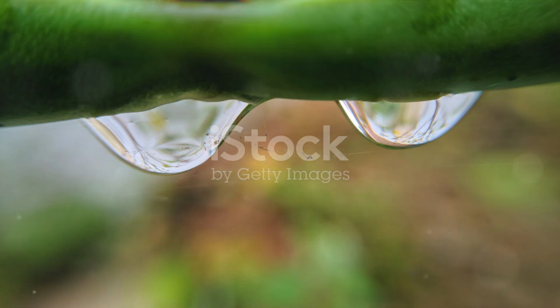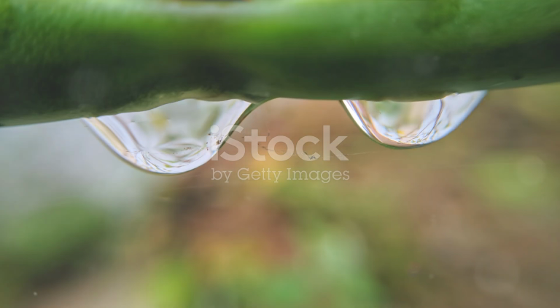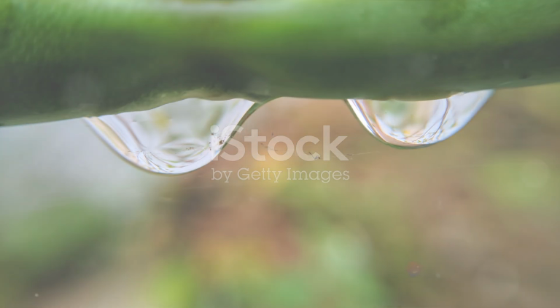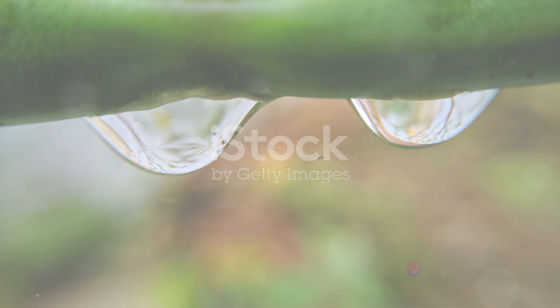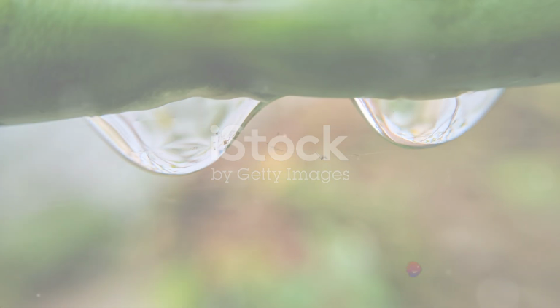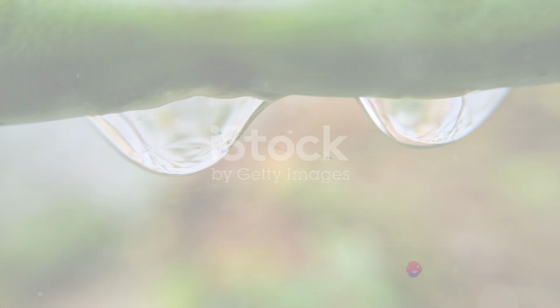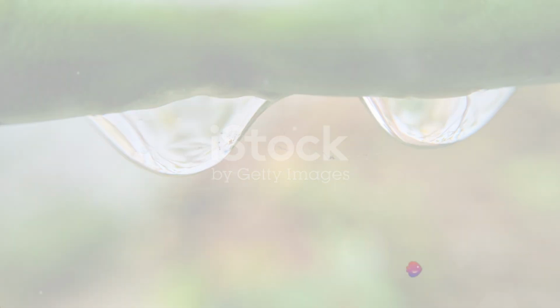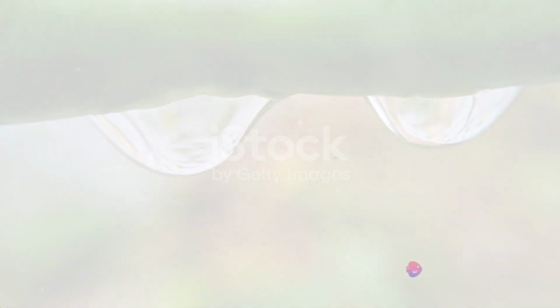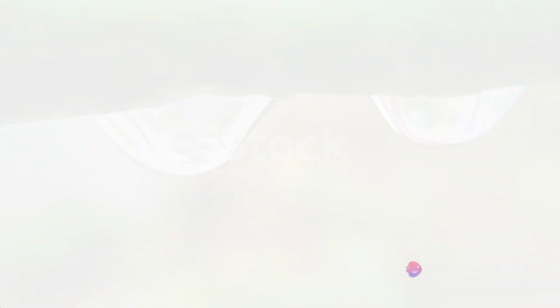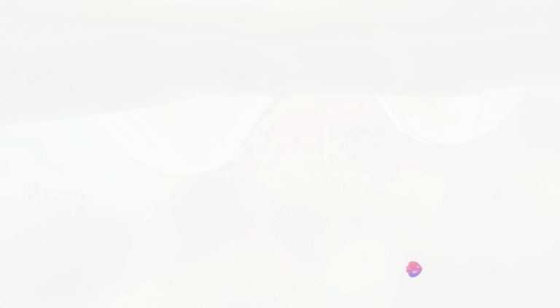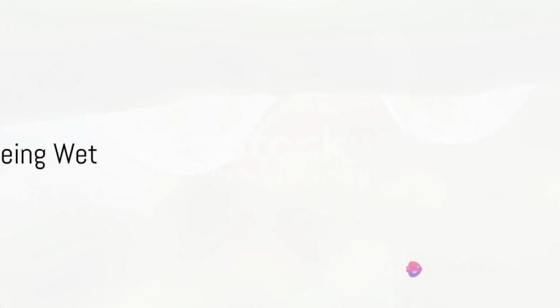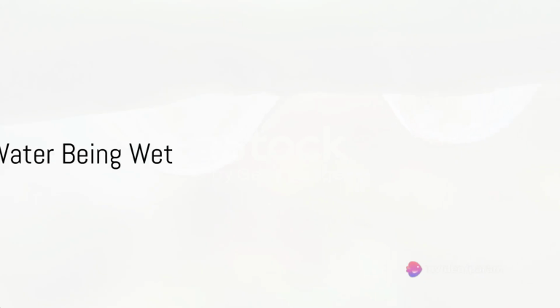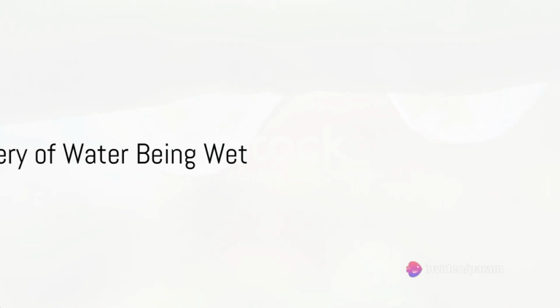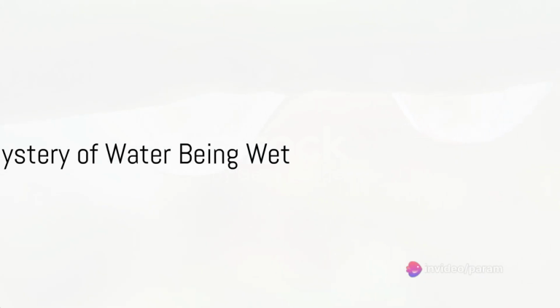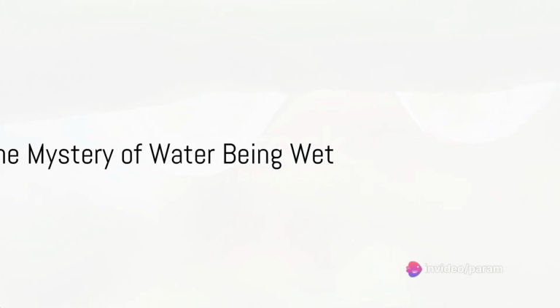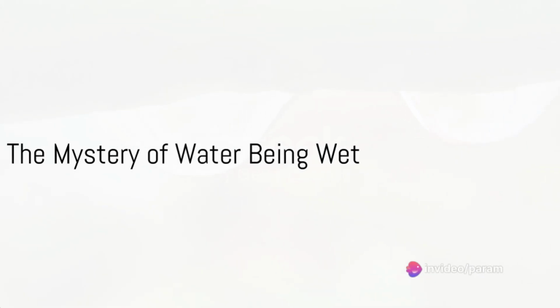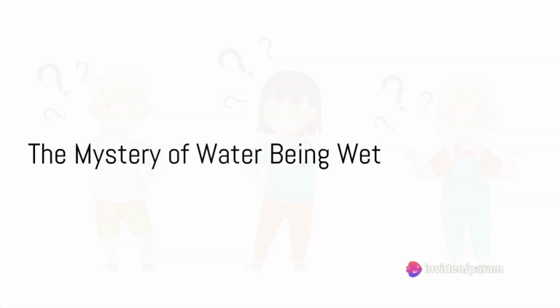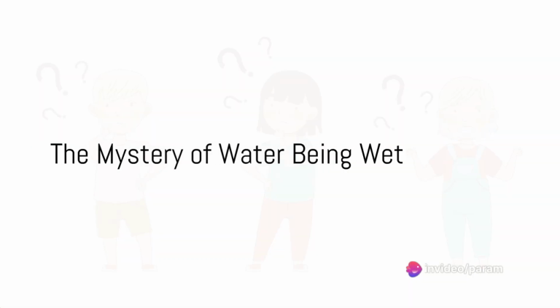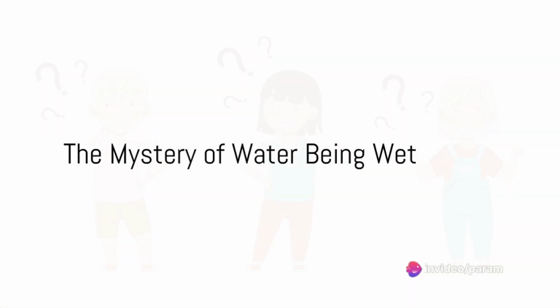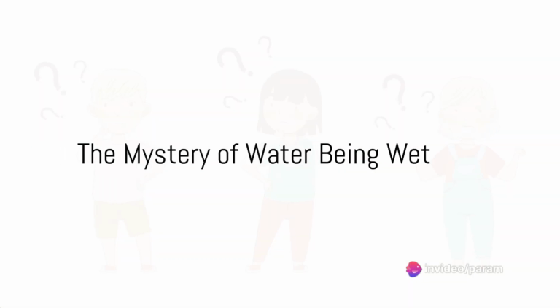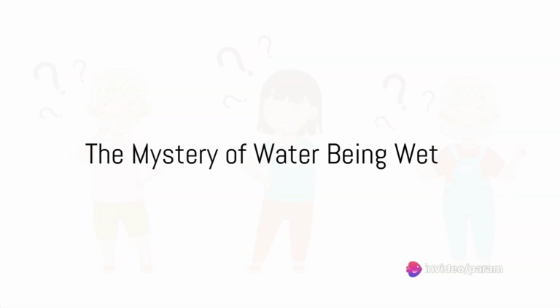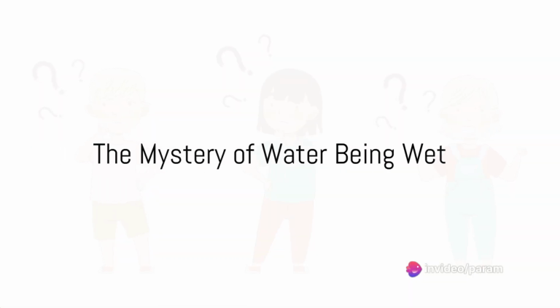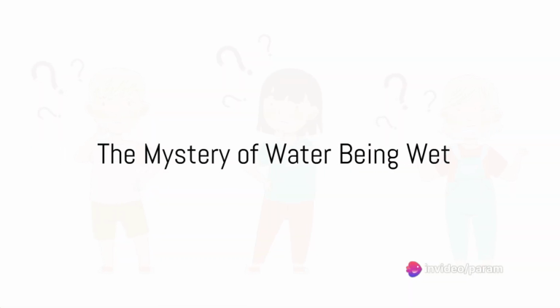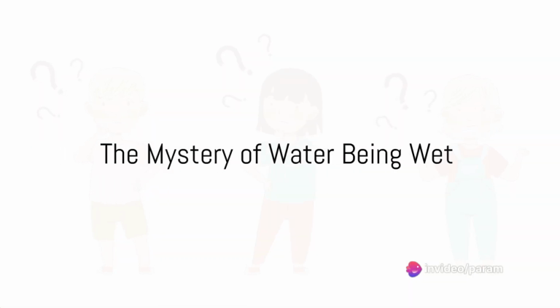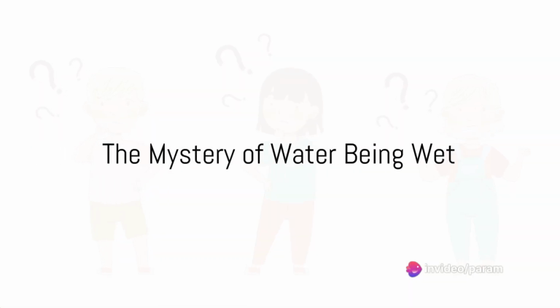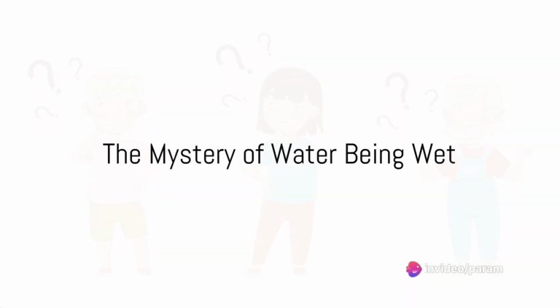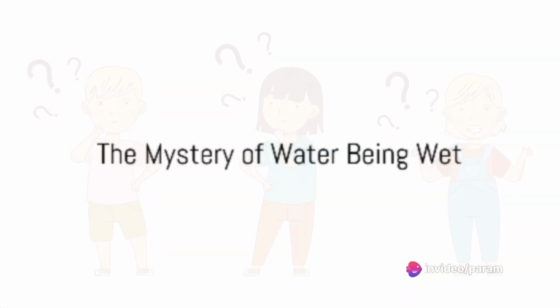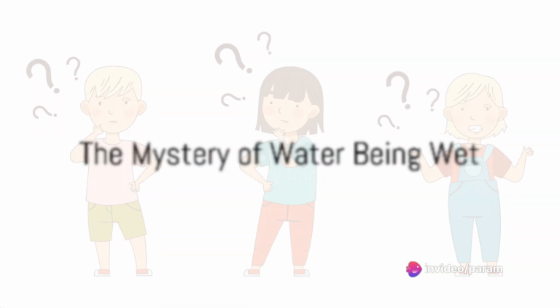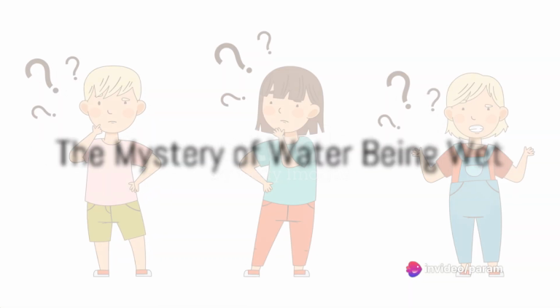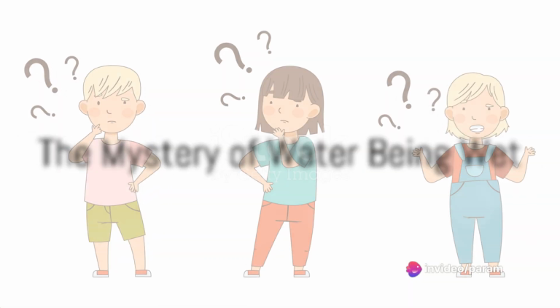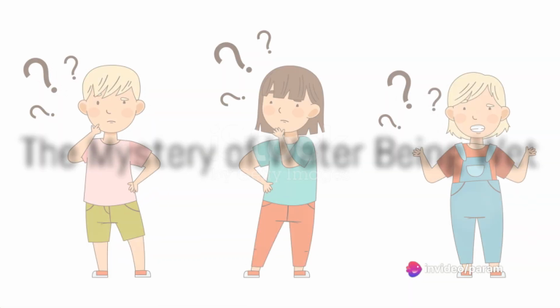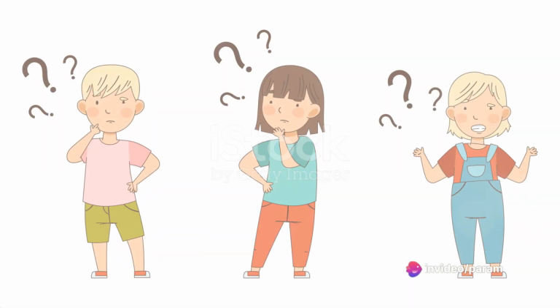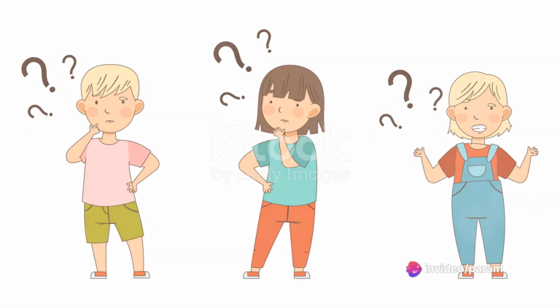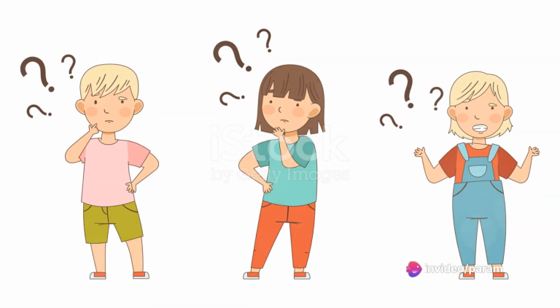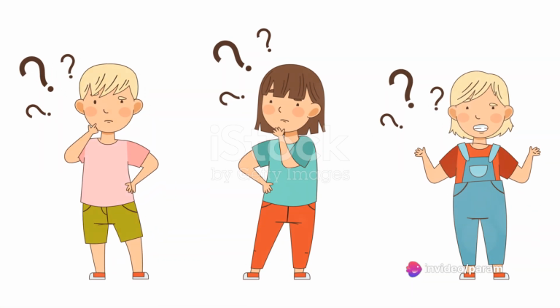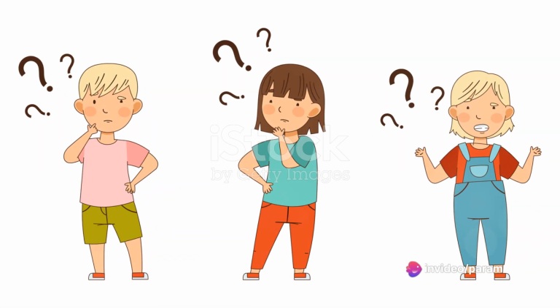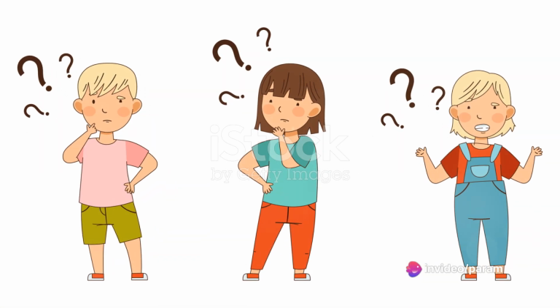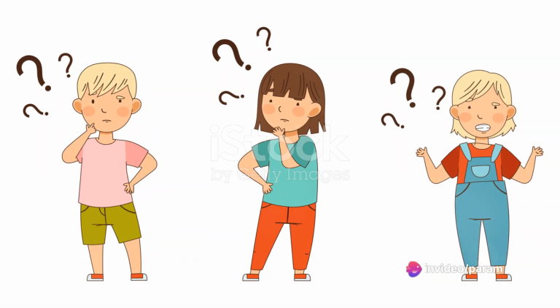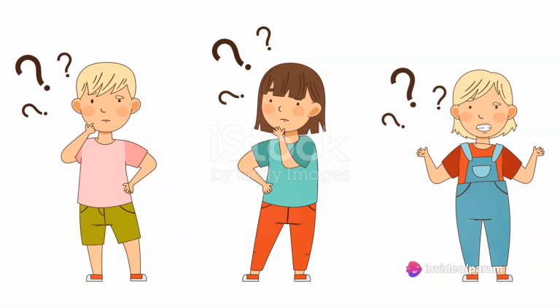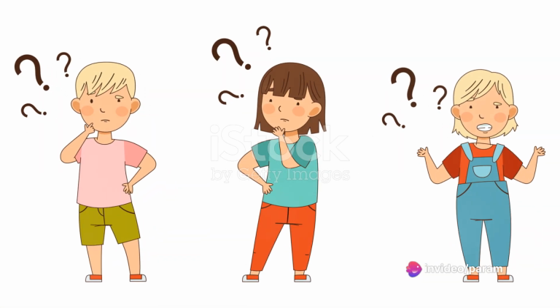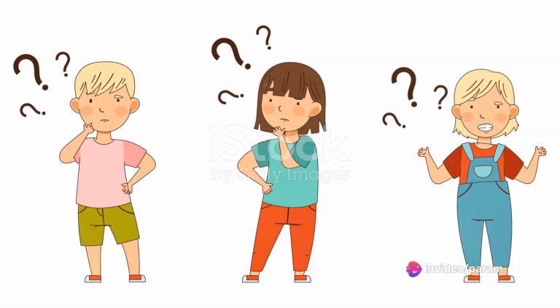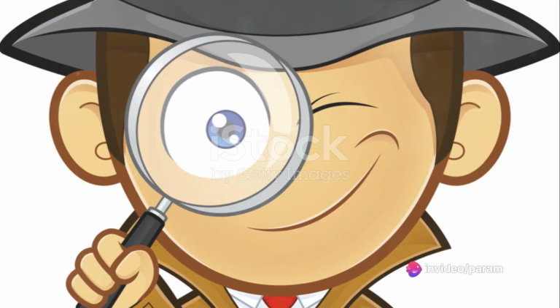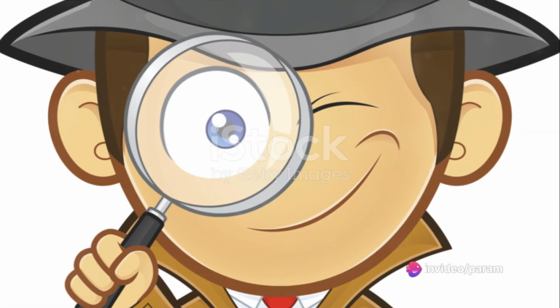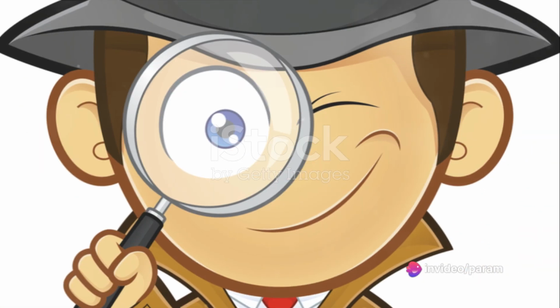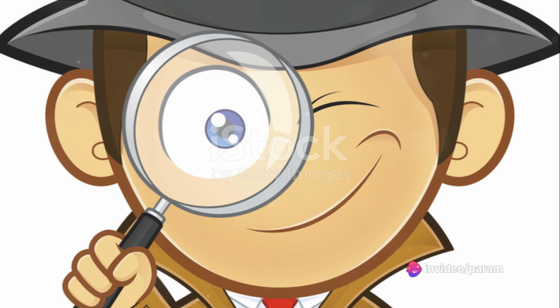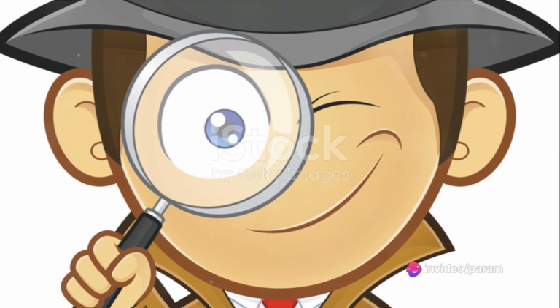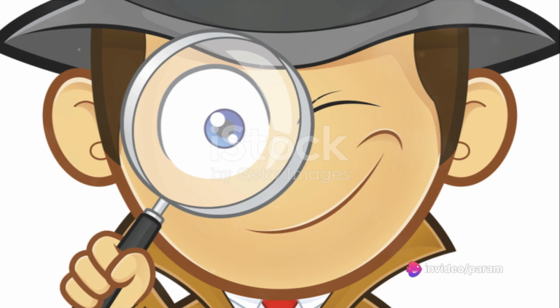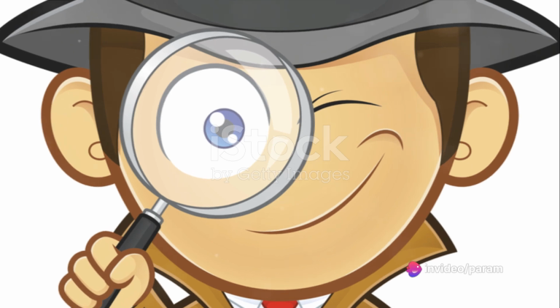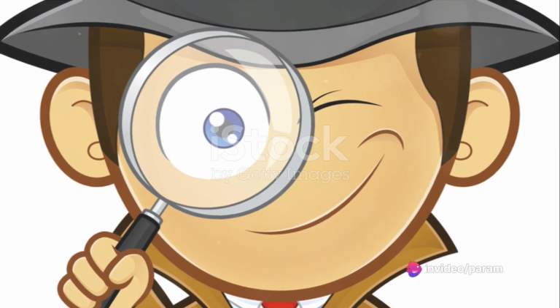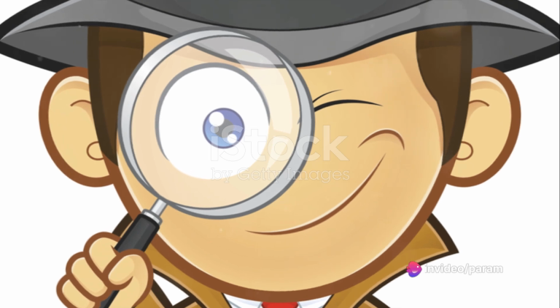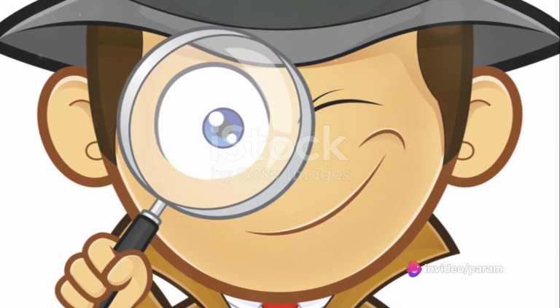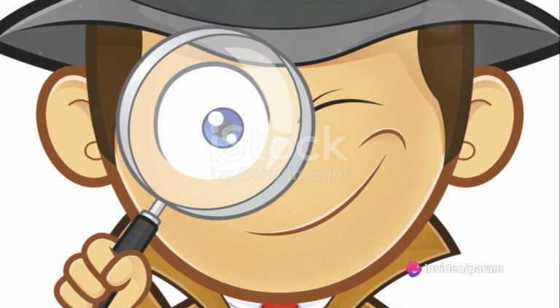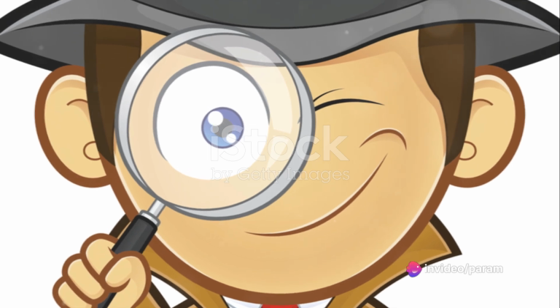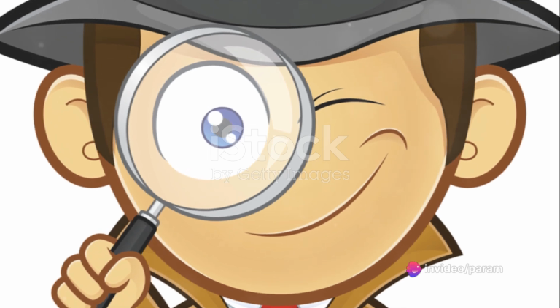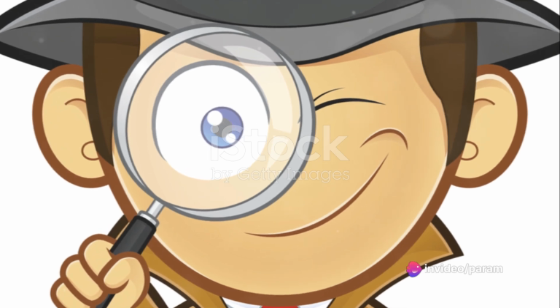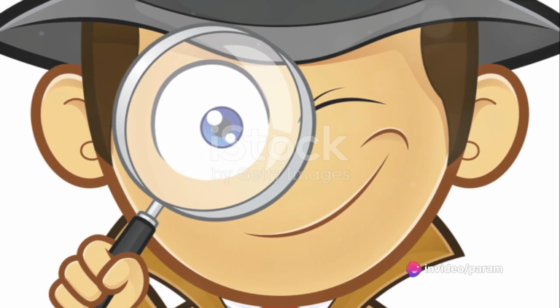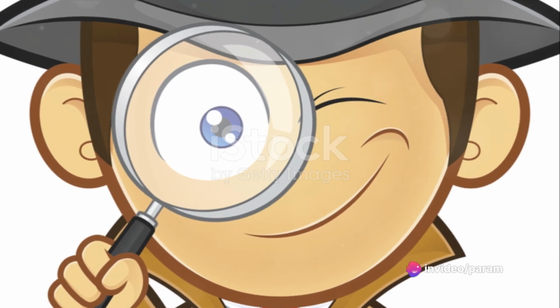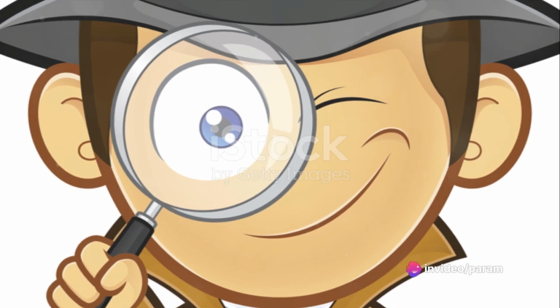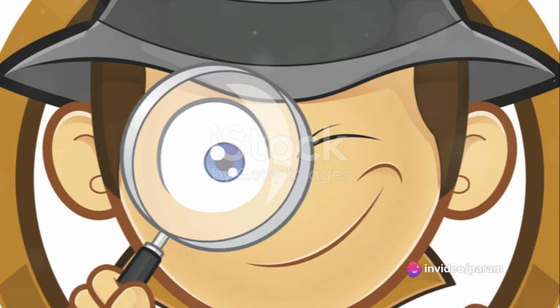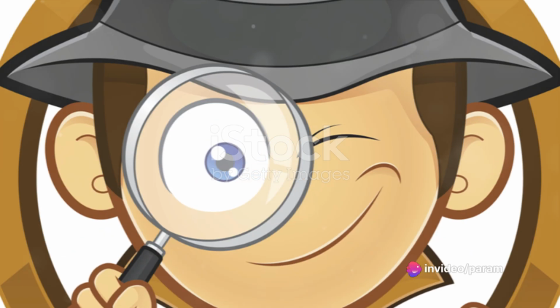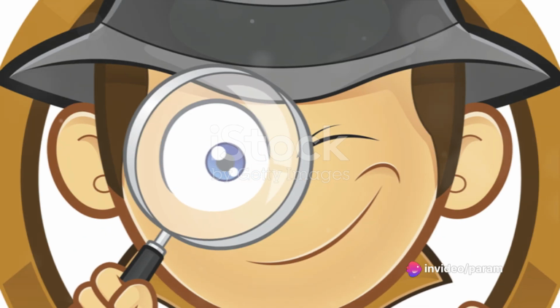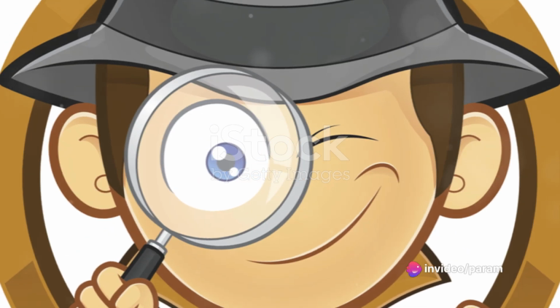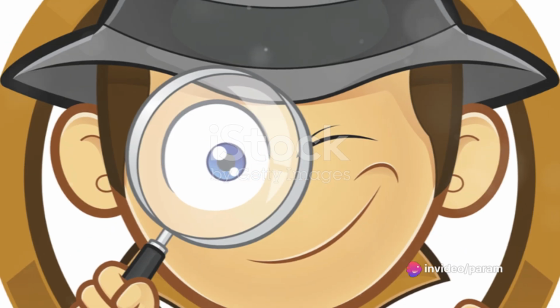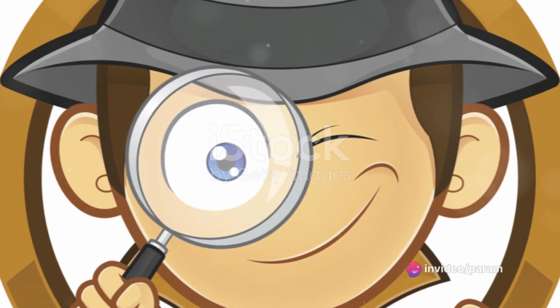Ever curious about why water is wet? It's a question that might make you scratch your head. But don't worry, we're here to solve this mystery together.